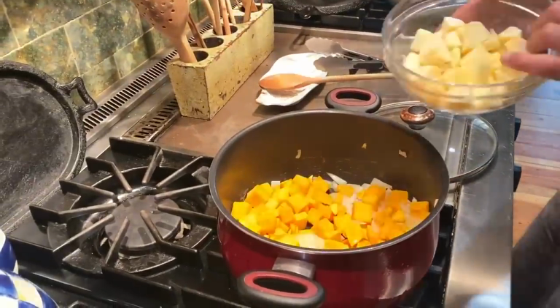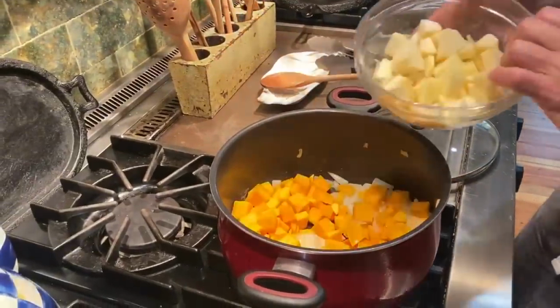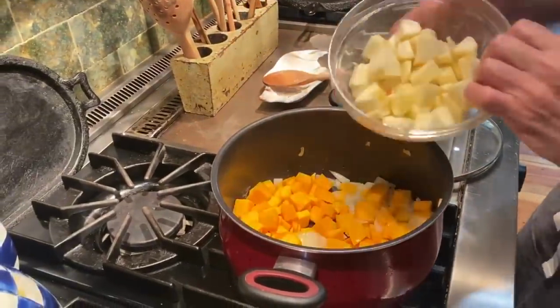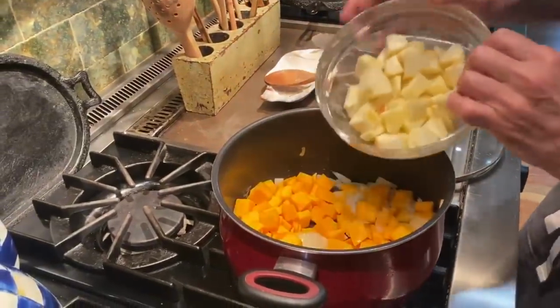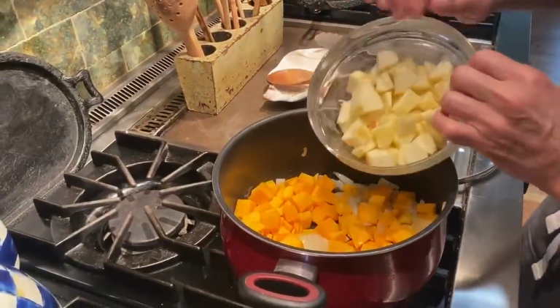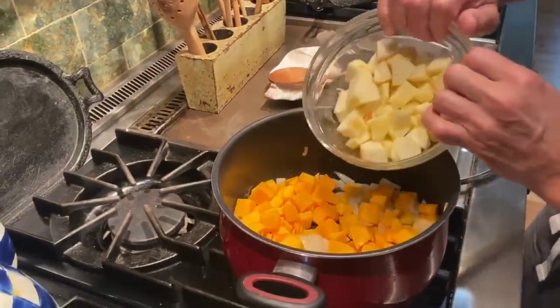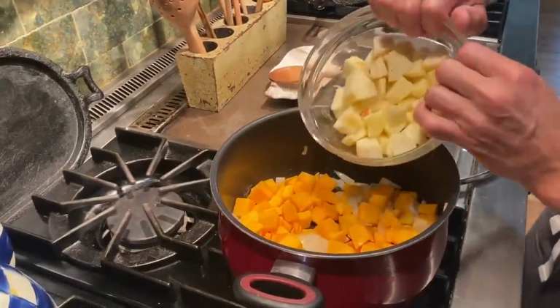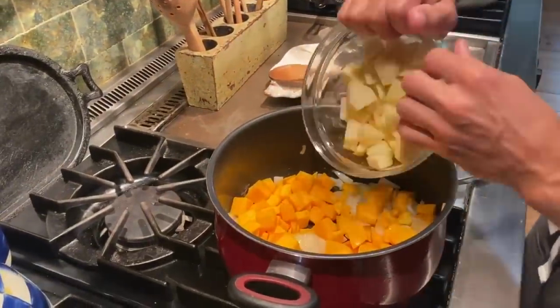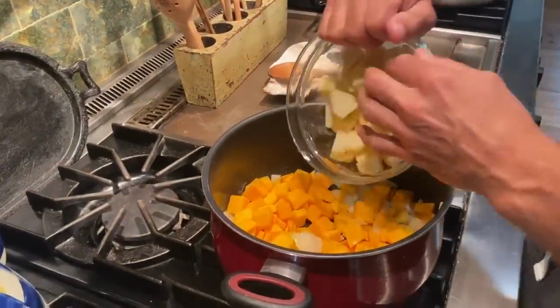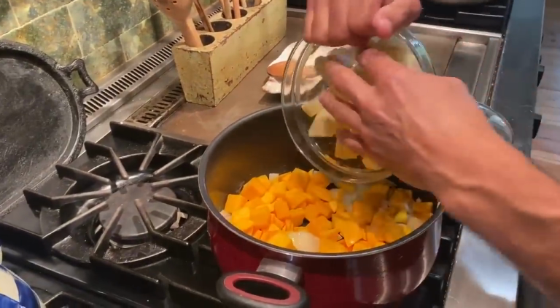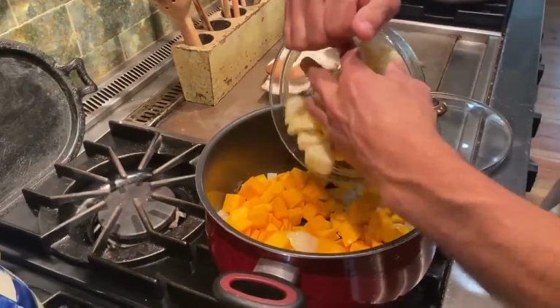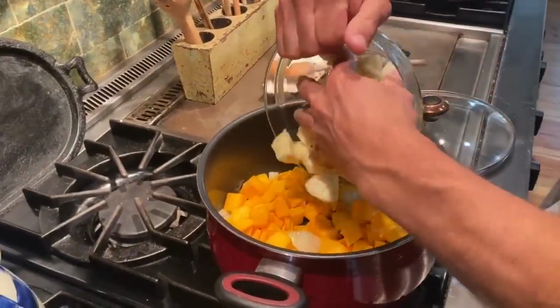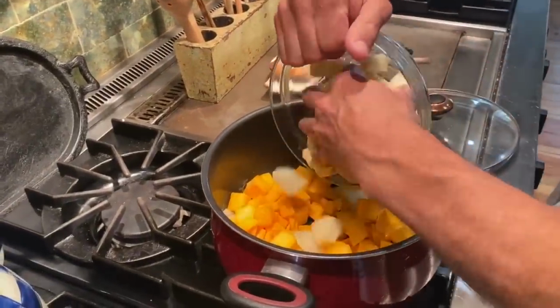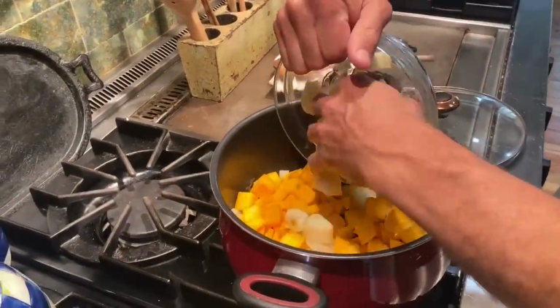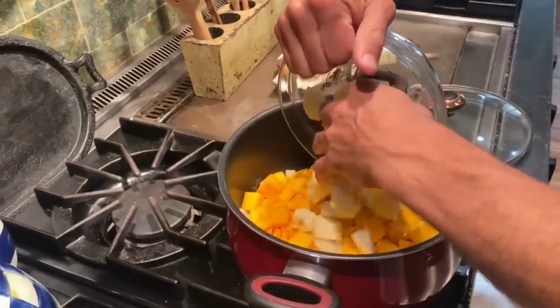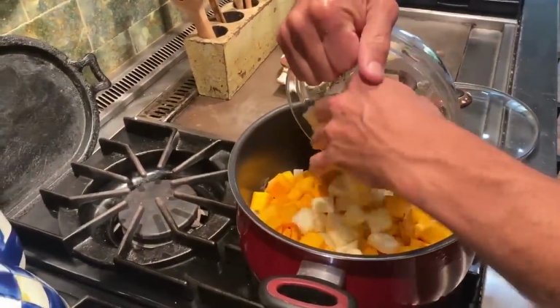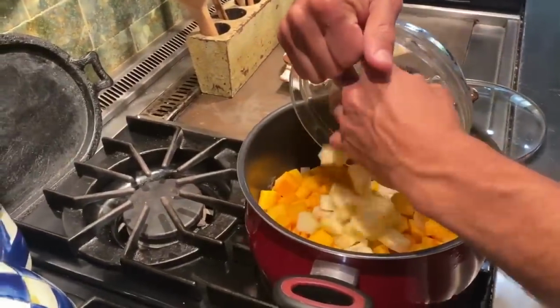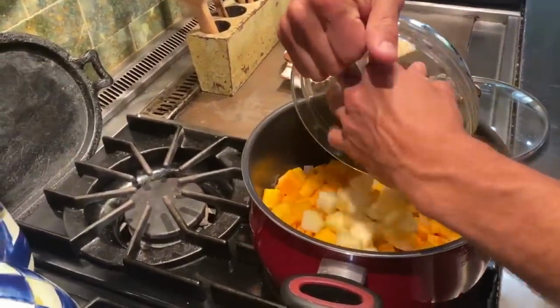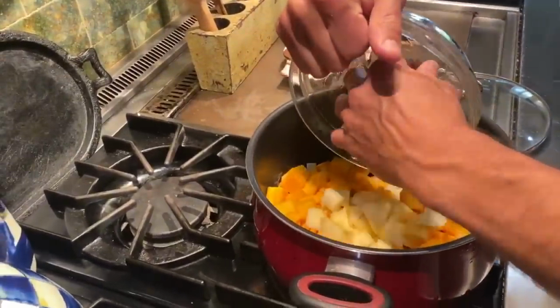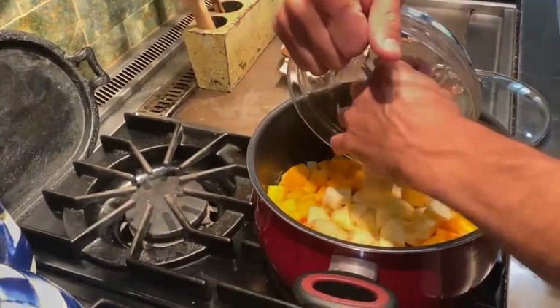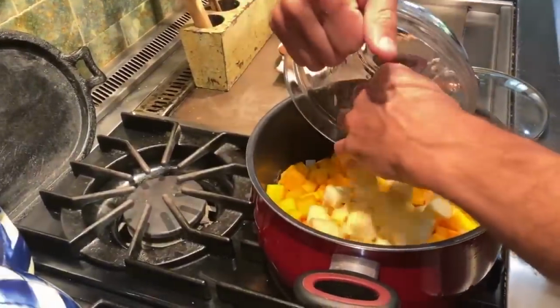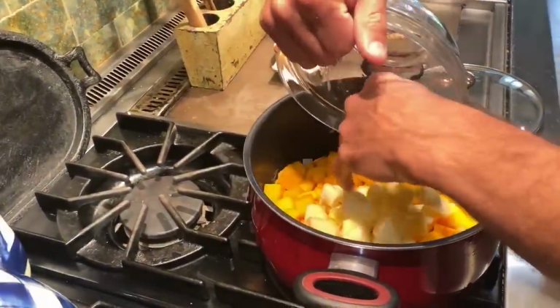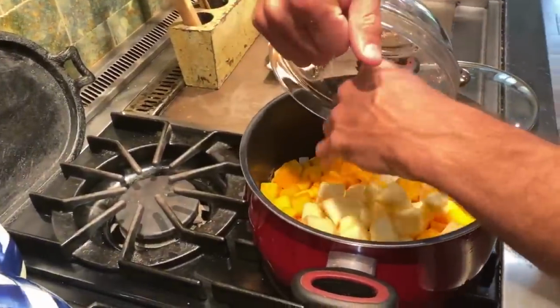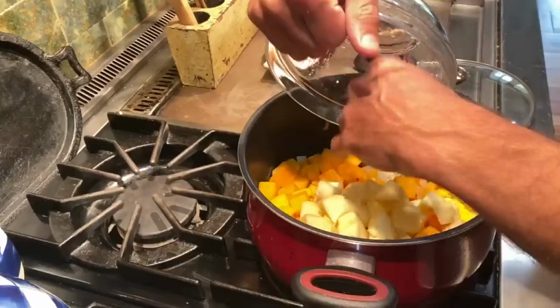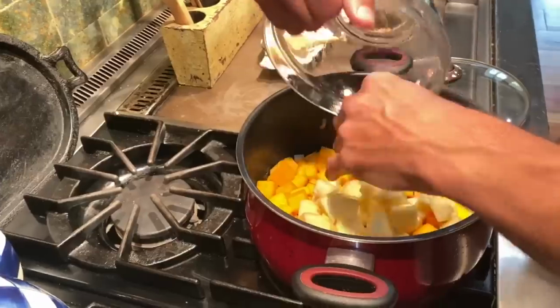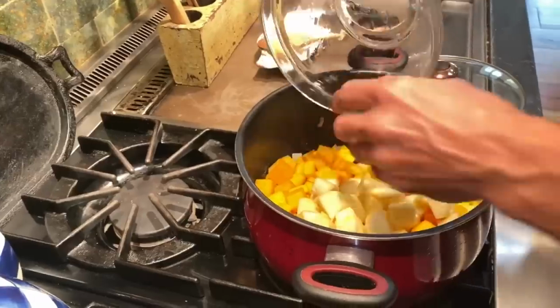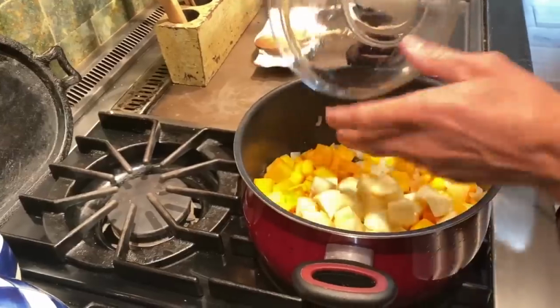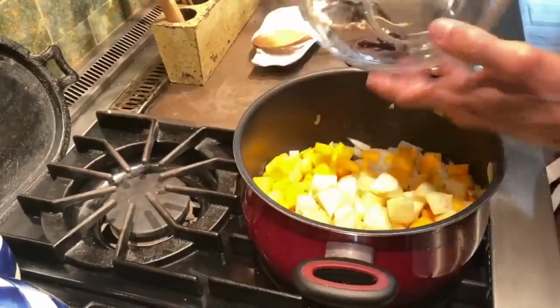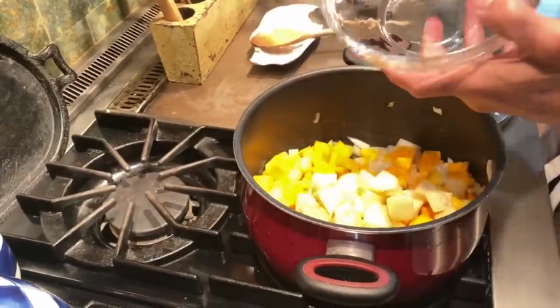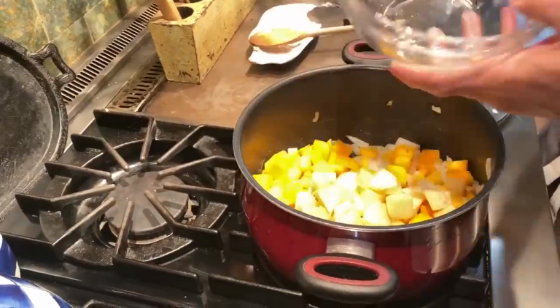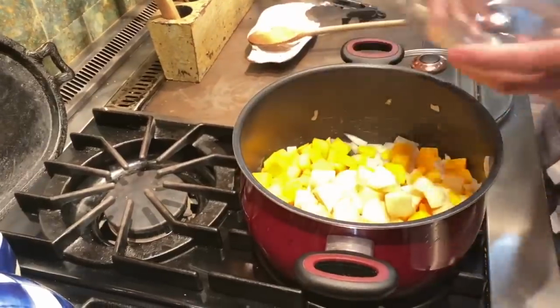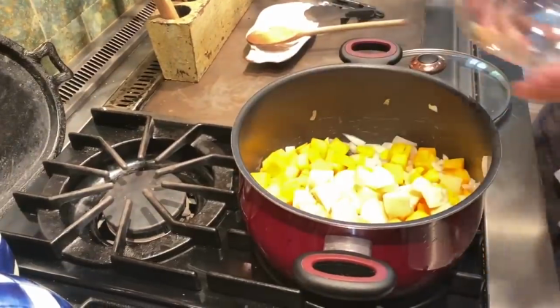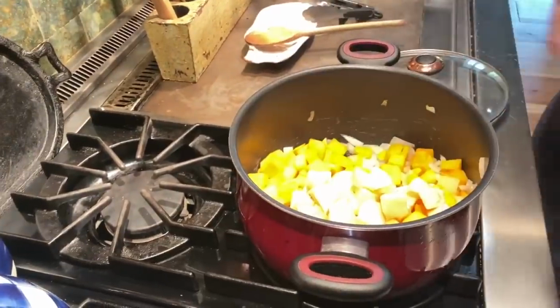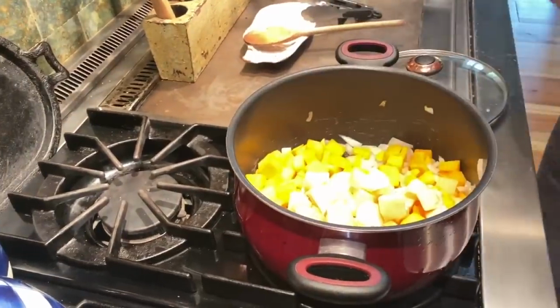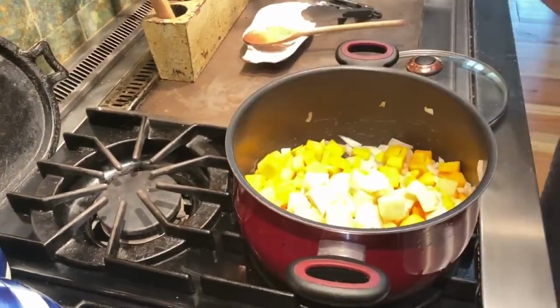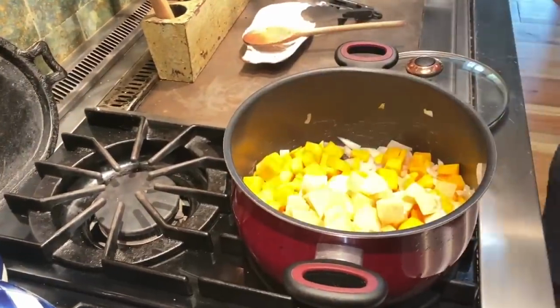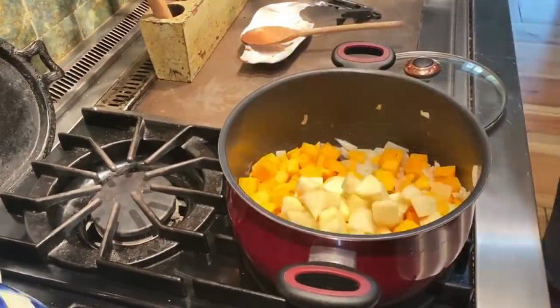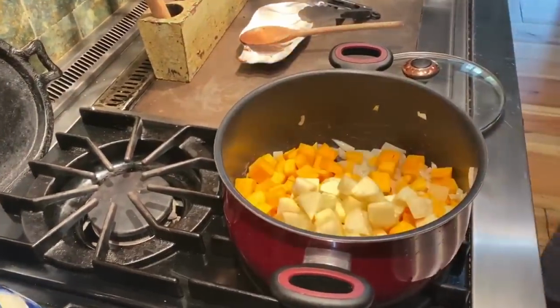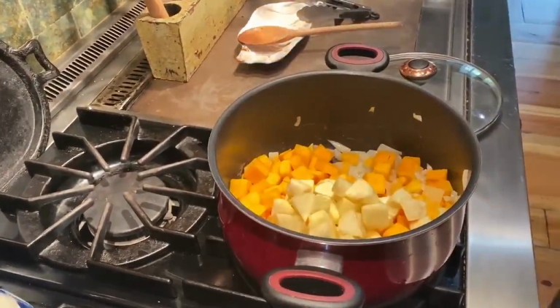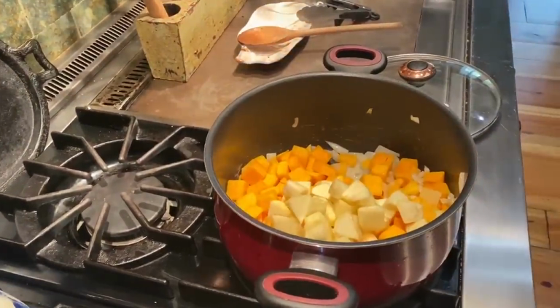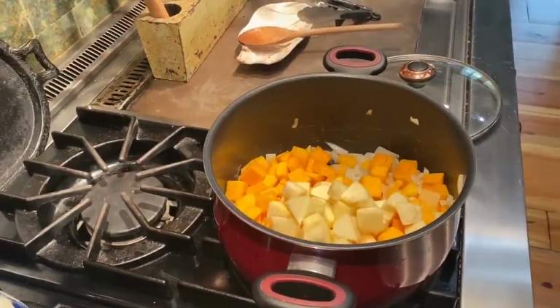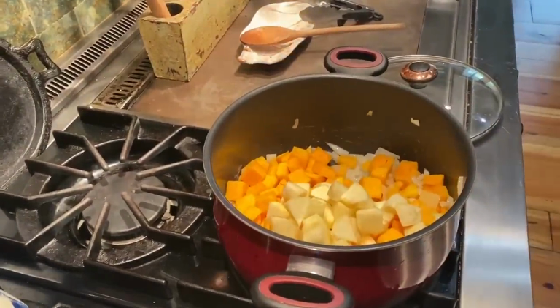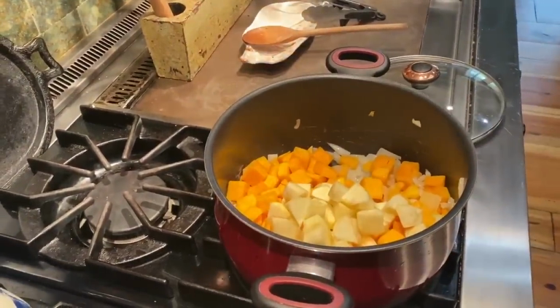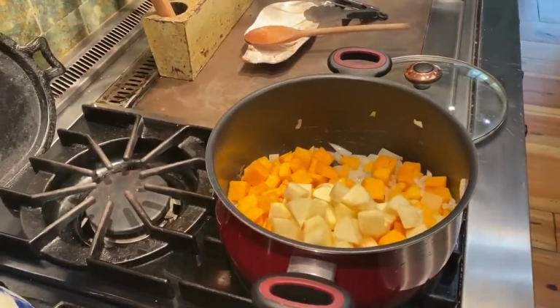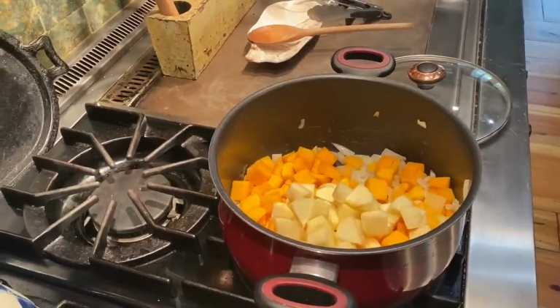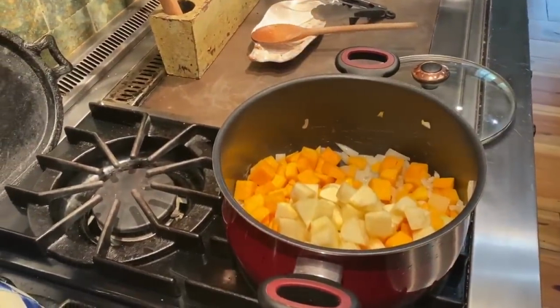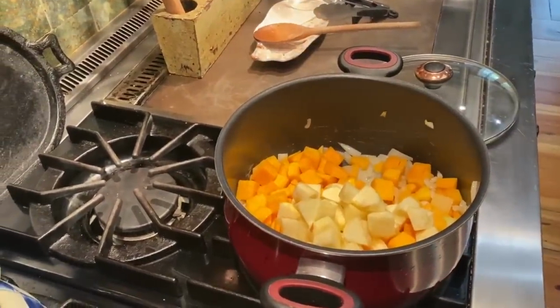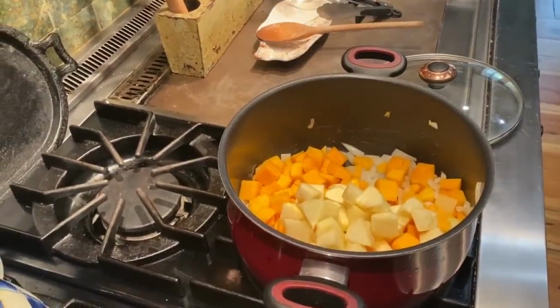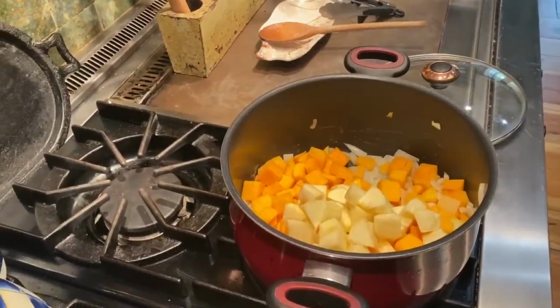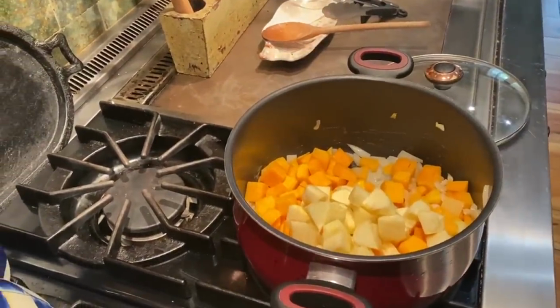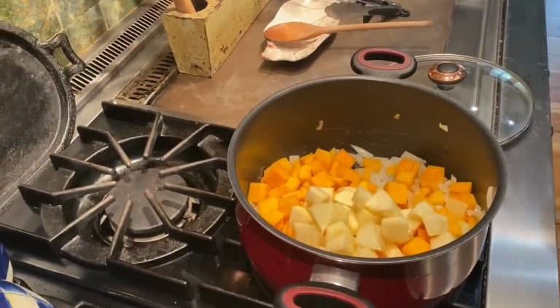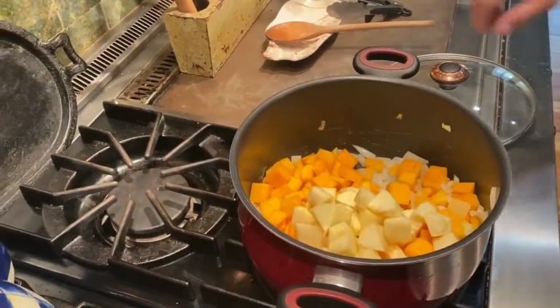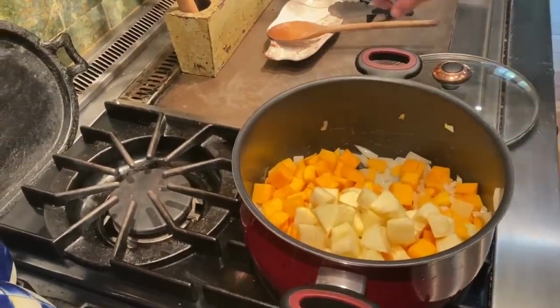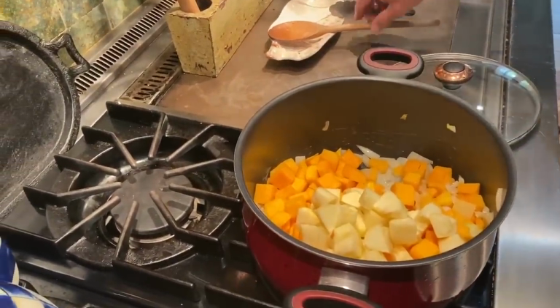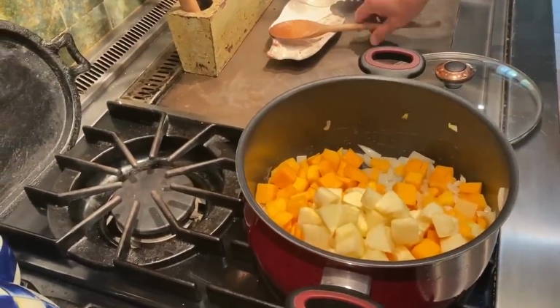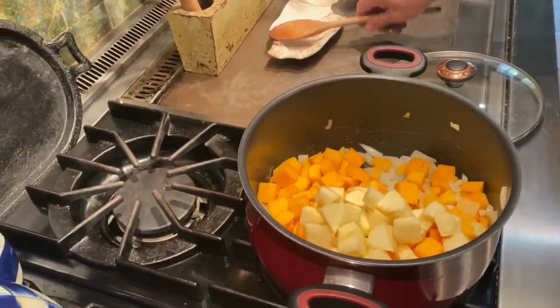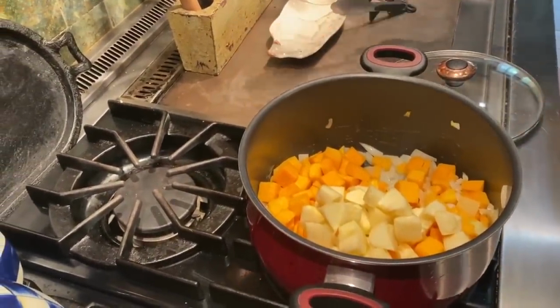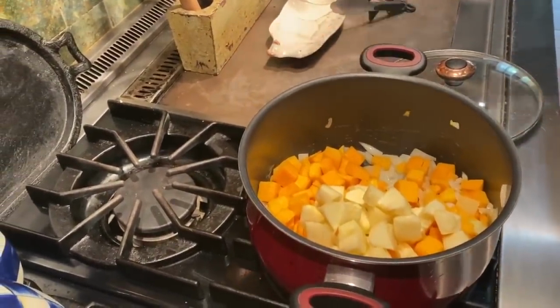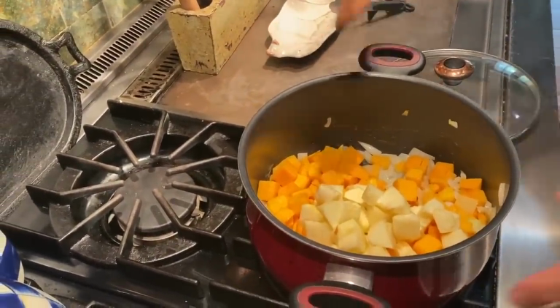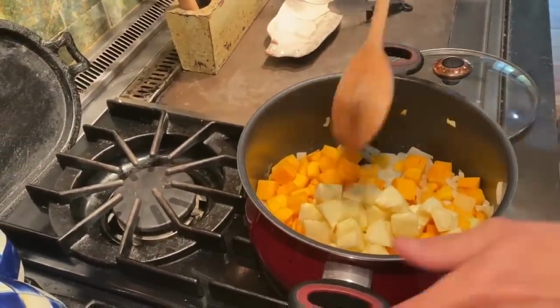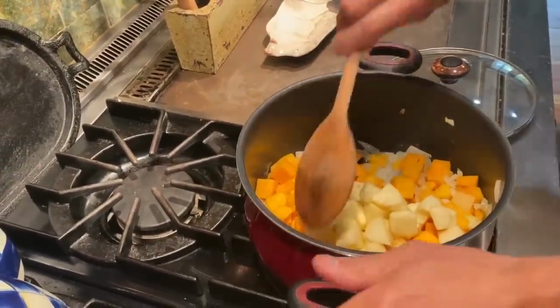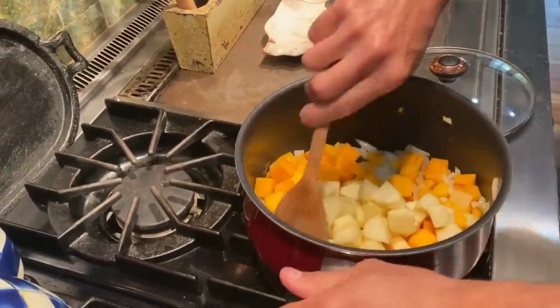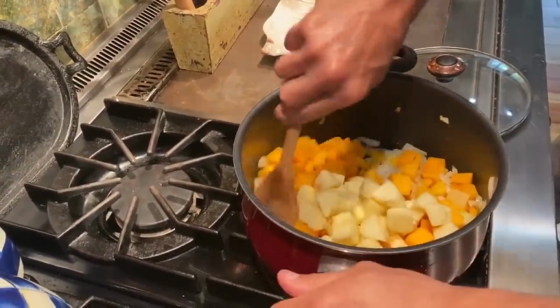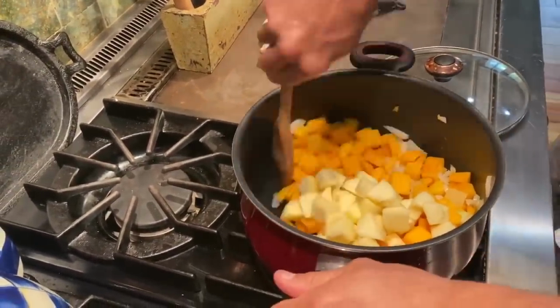Some apple. Those are the flavors of fall right there — squash and apple together.